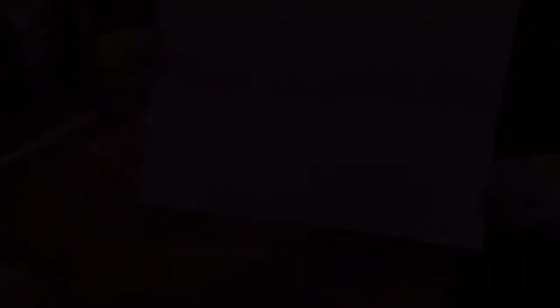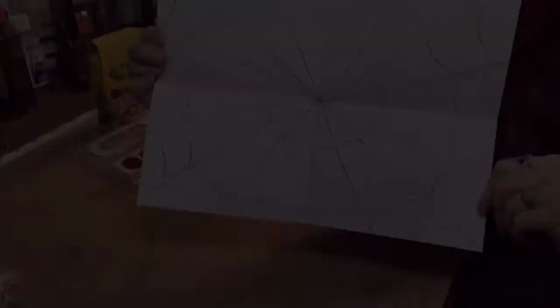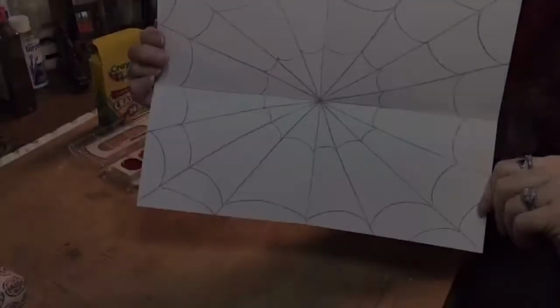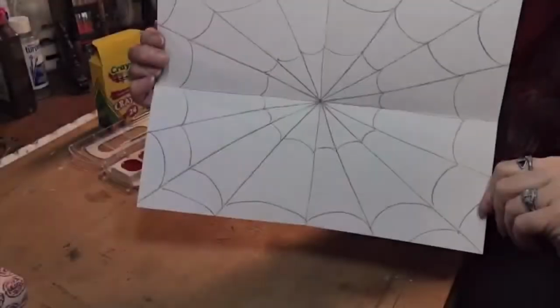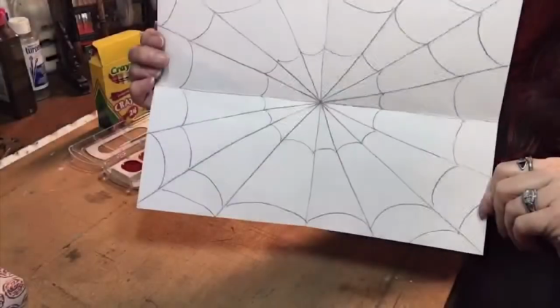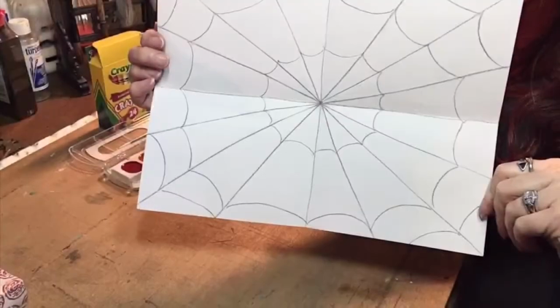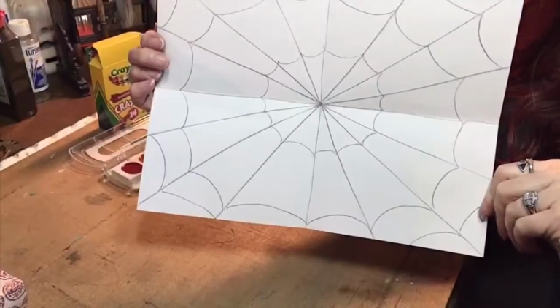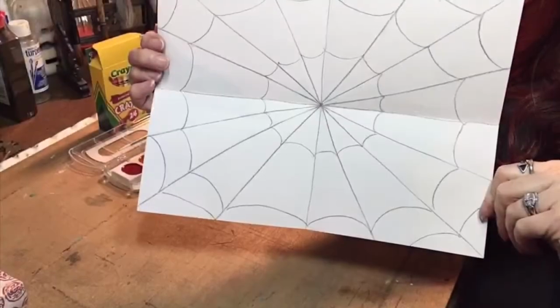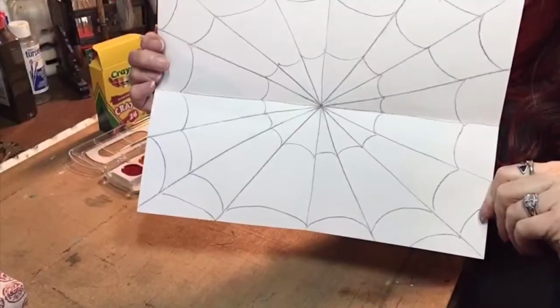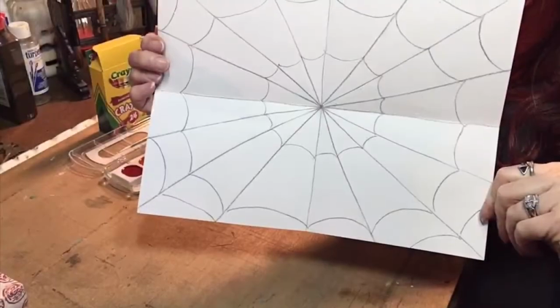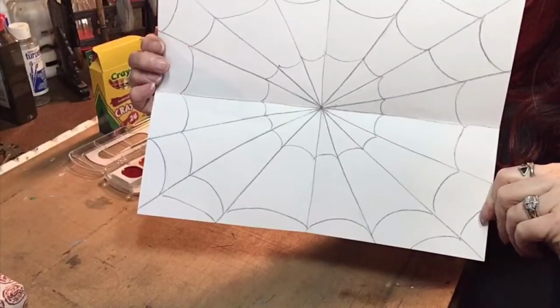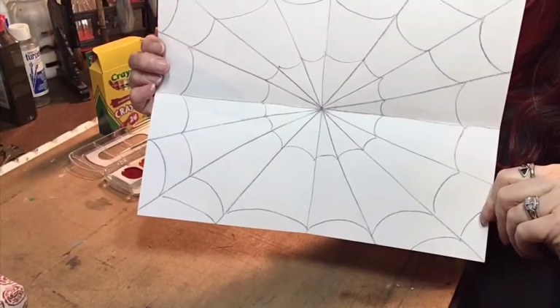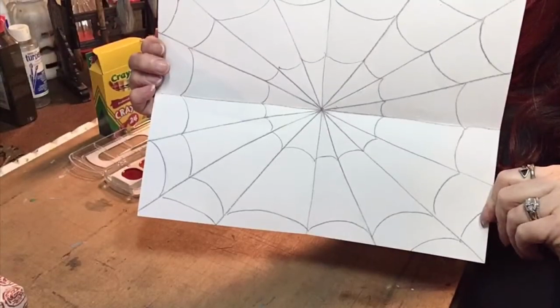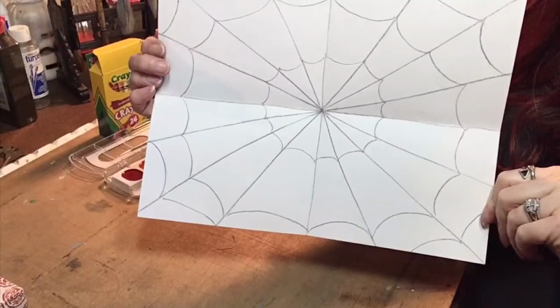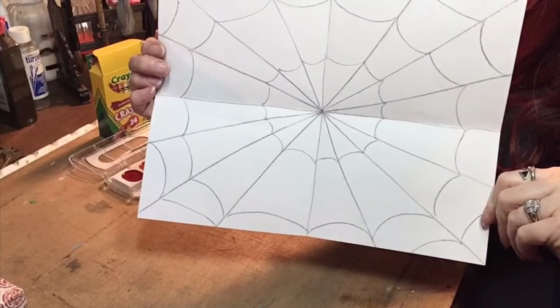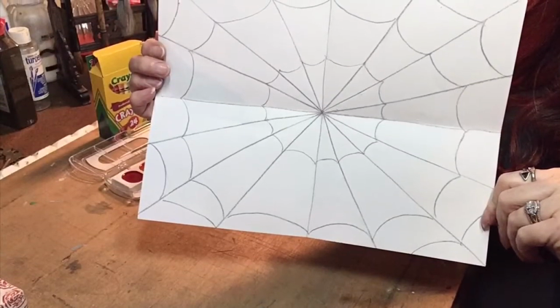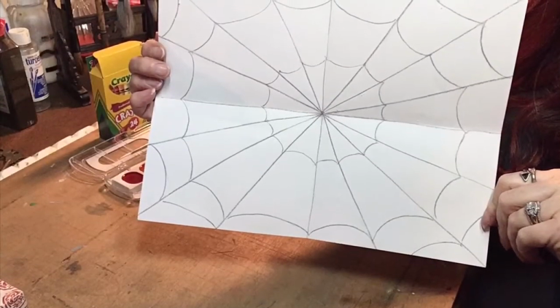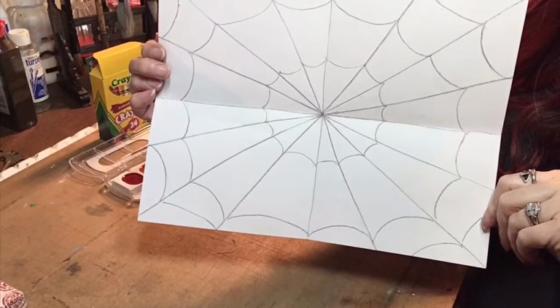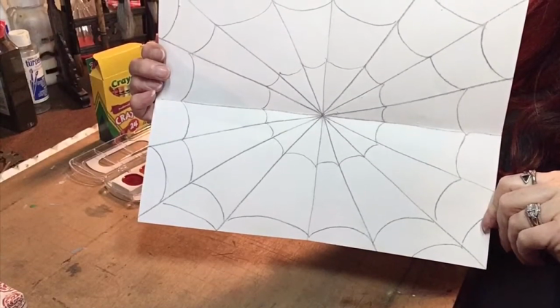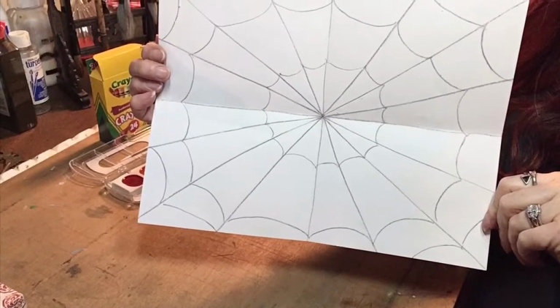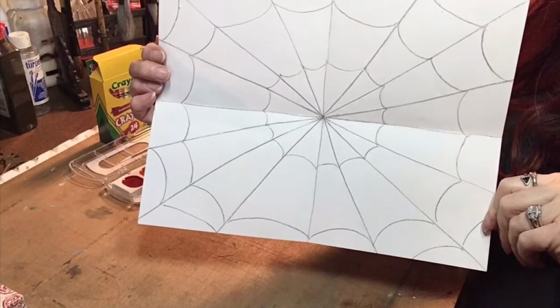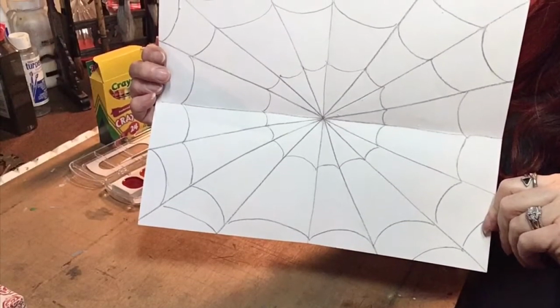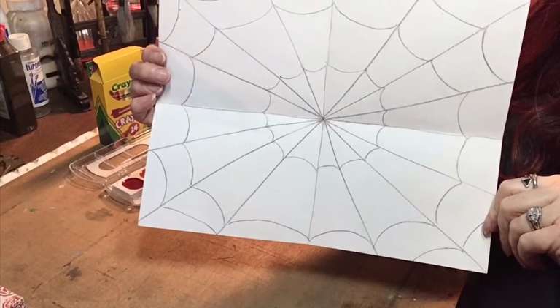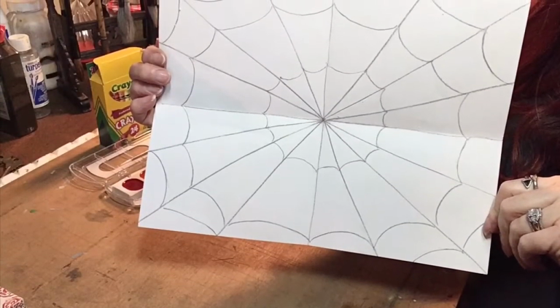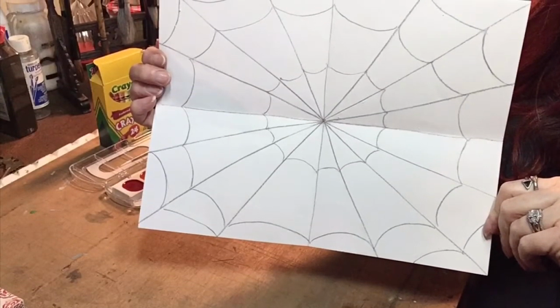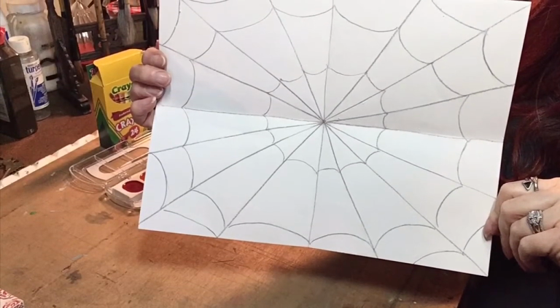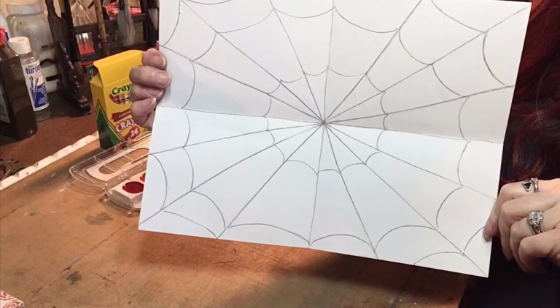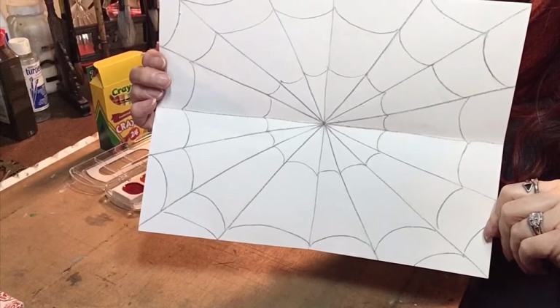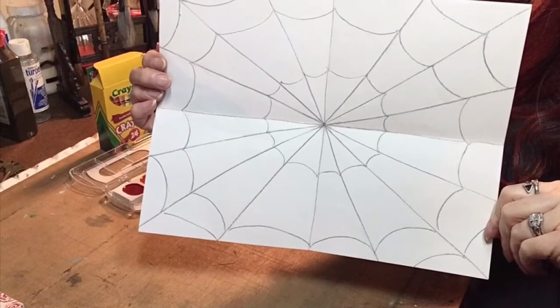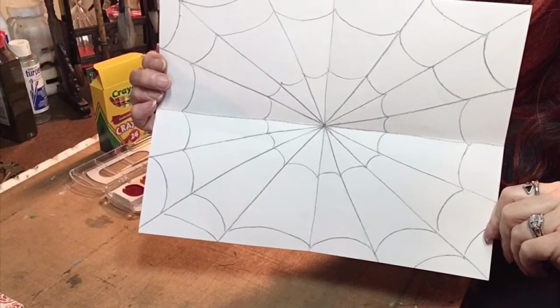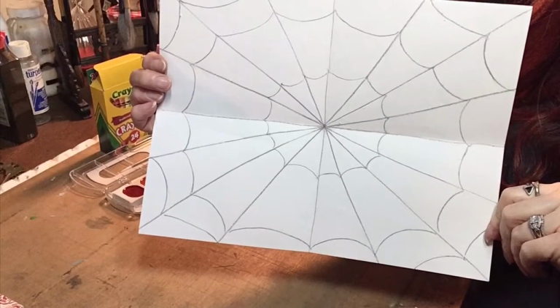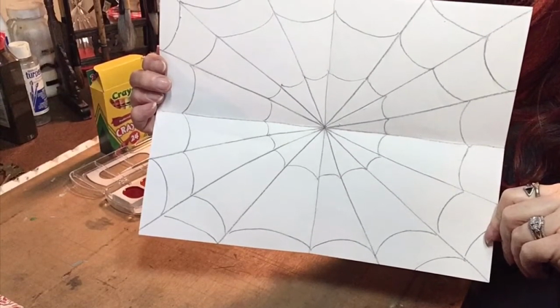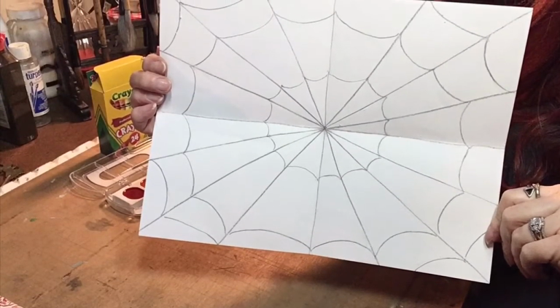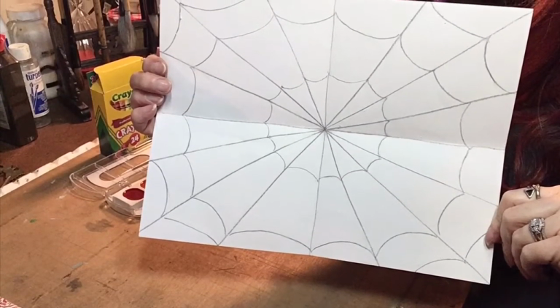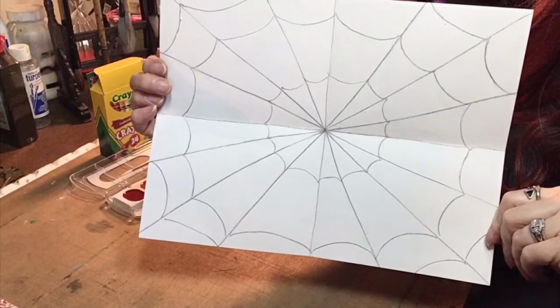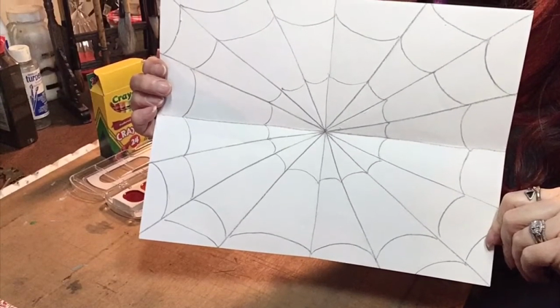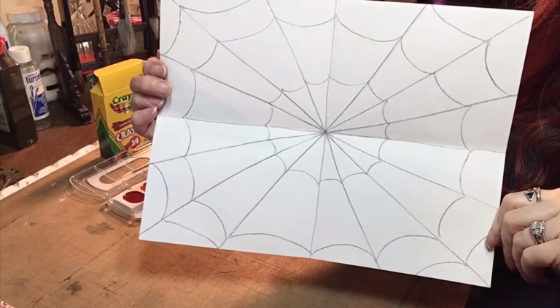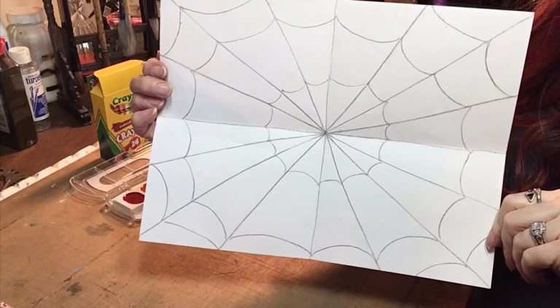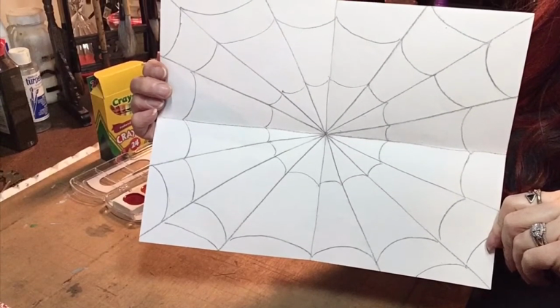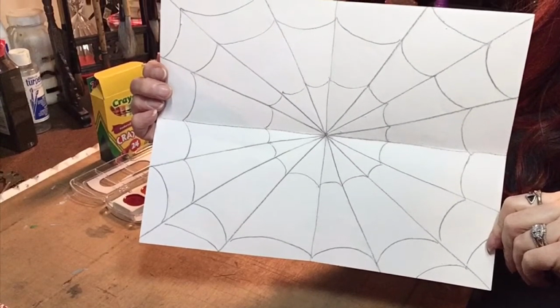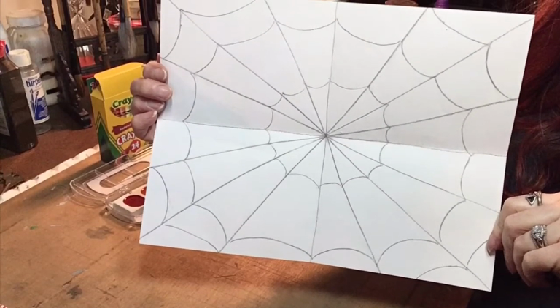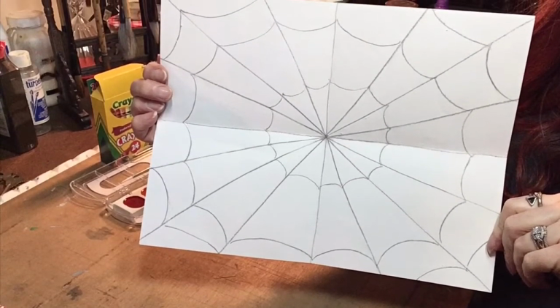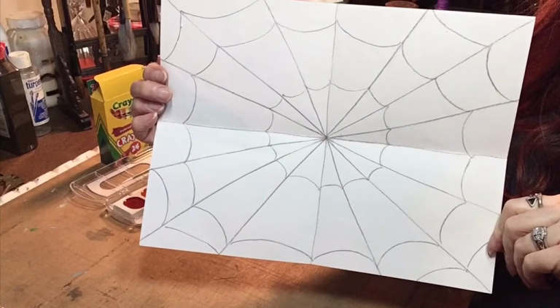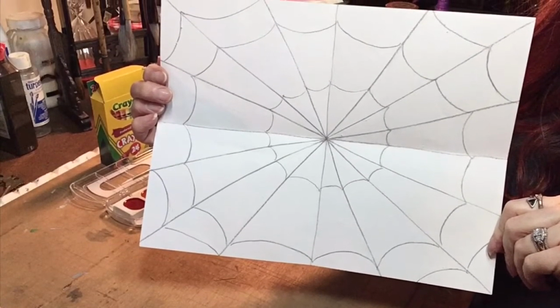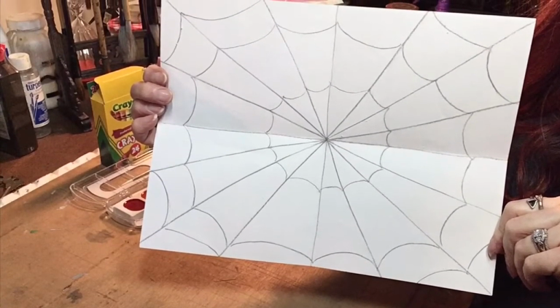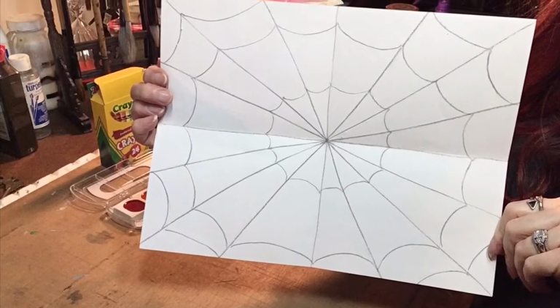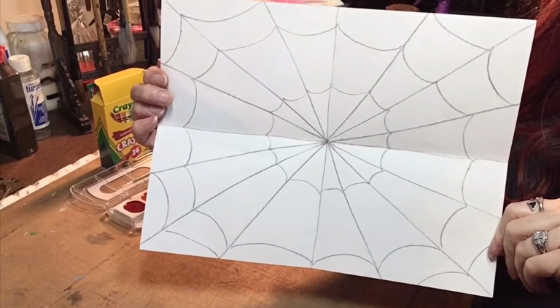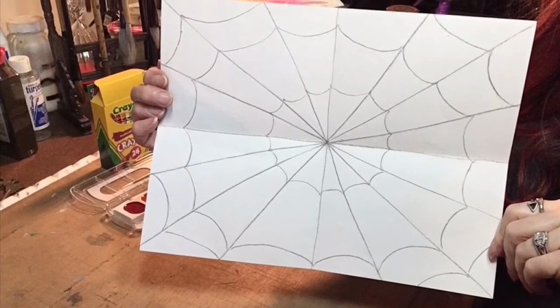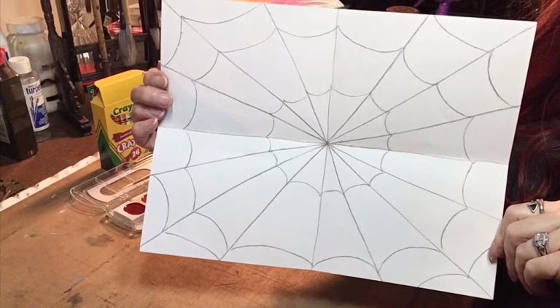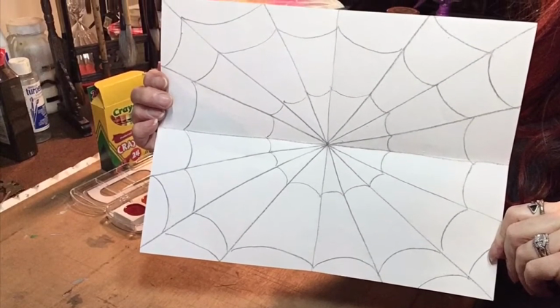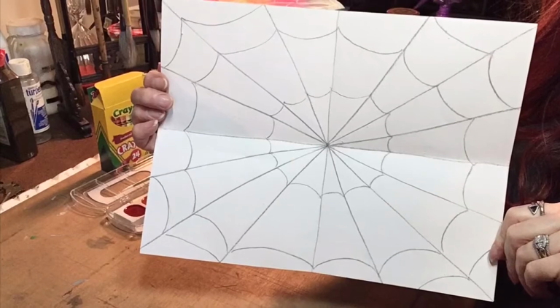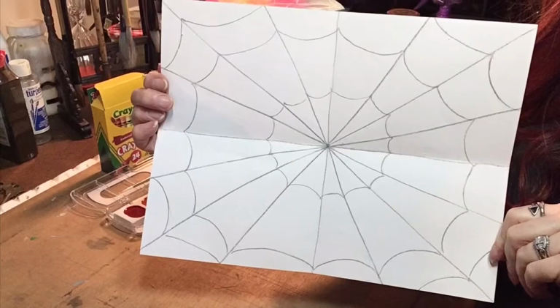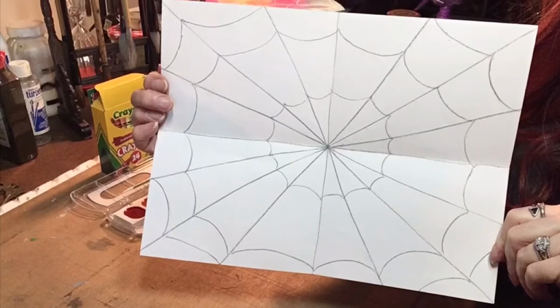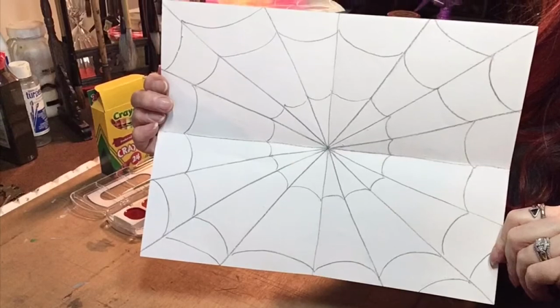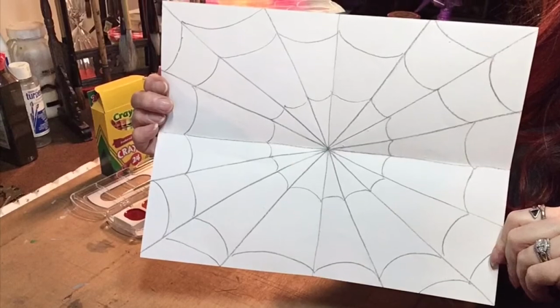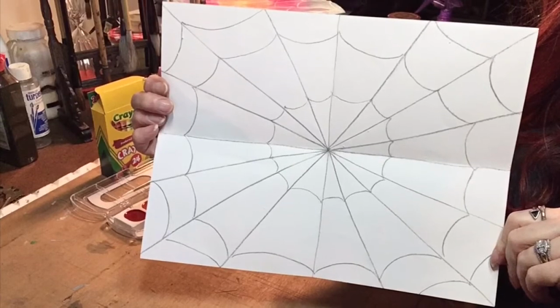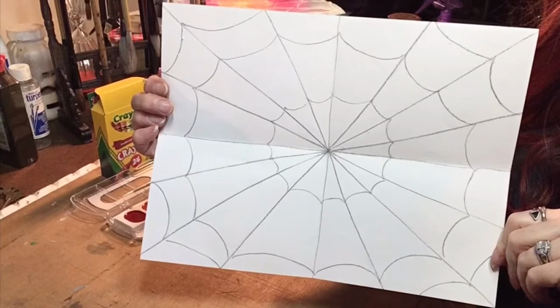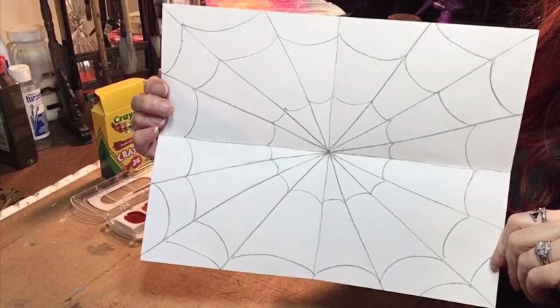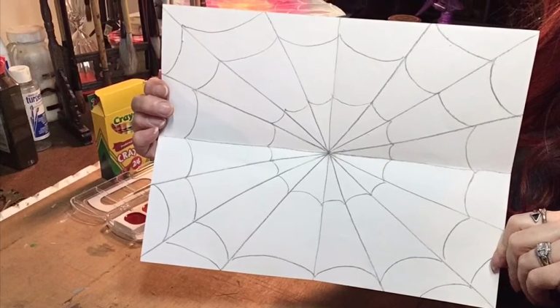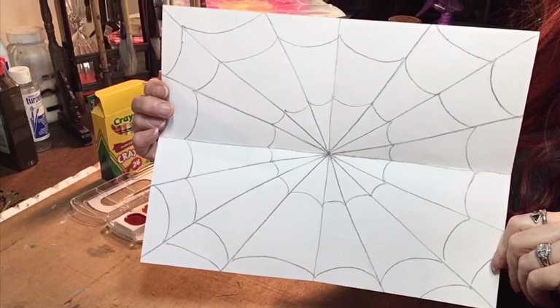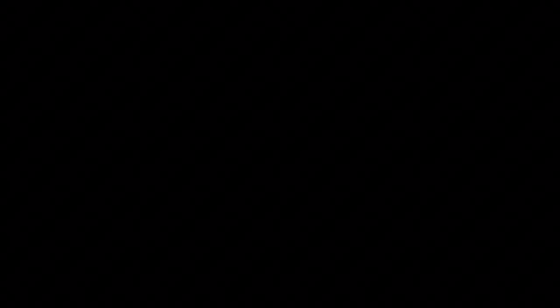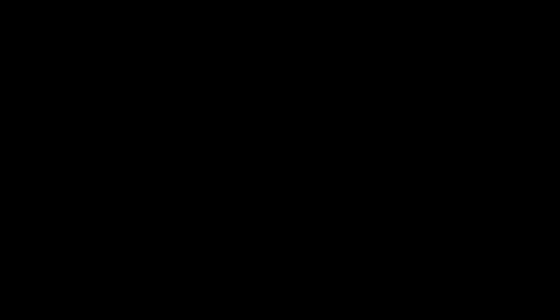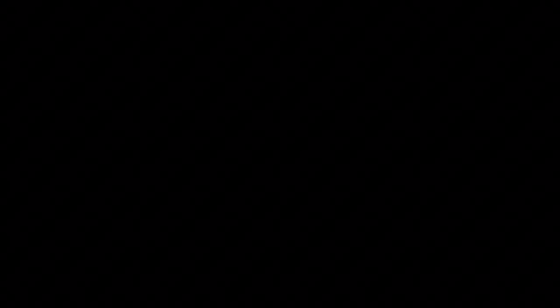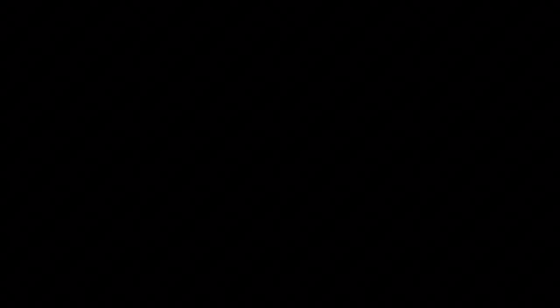That's the end of step one. Stay tuned for part two. I love drawing with you.